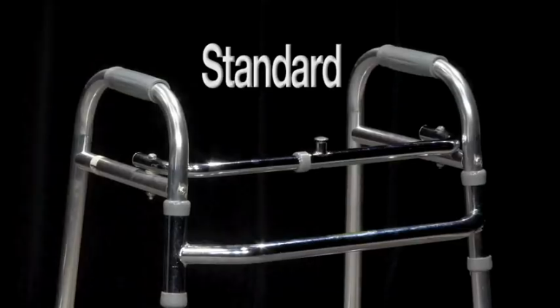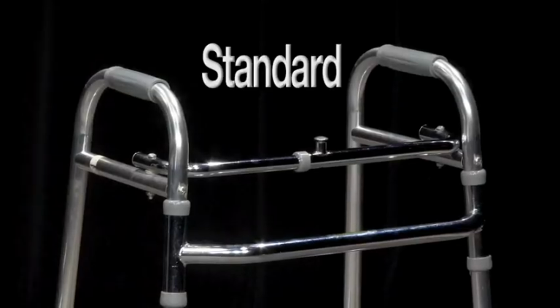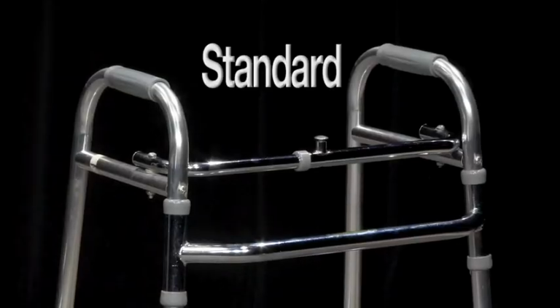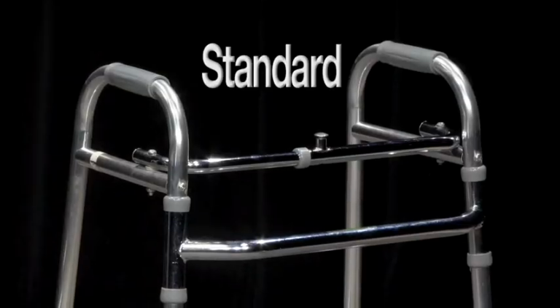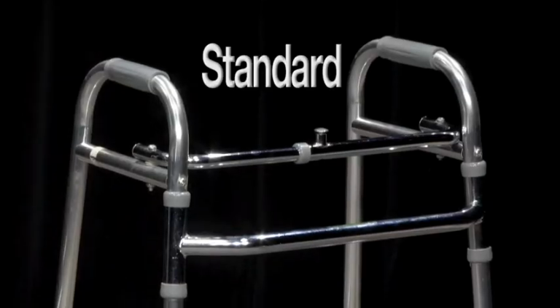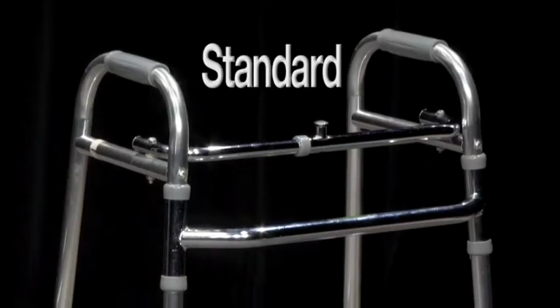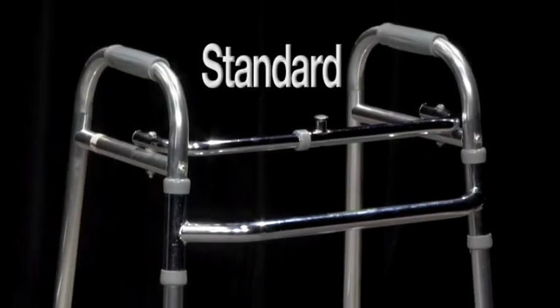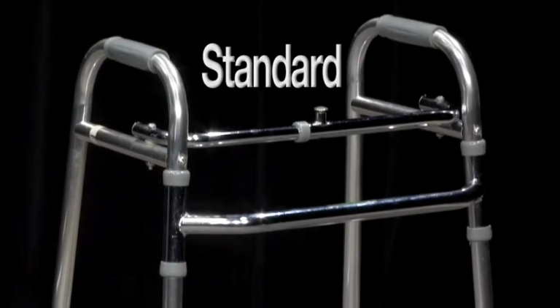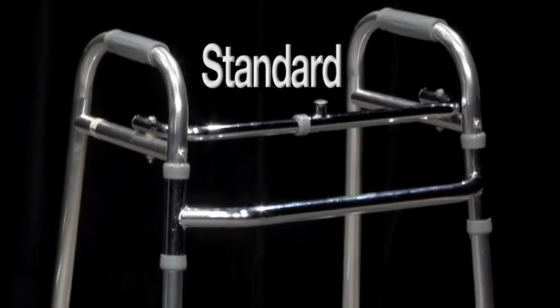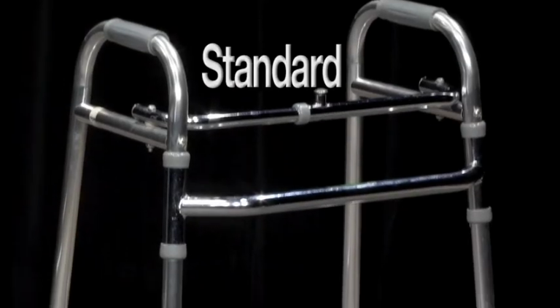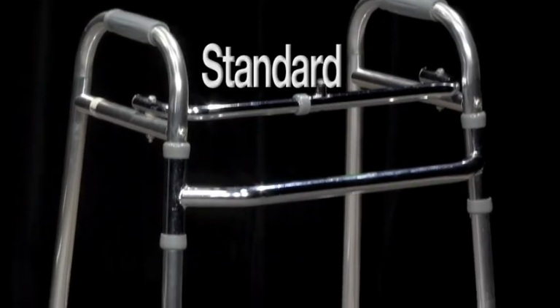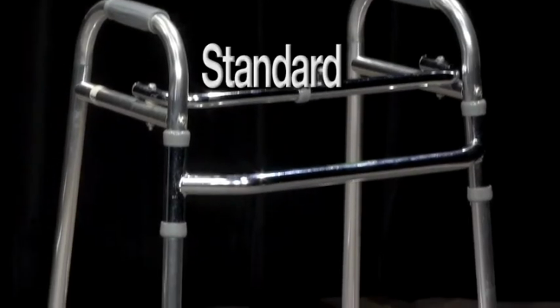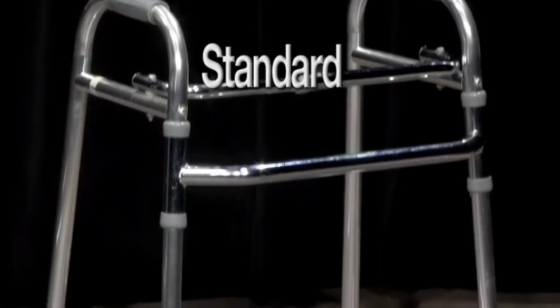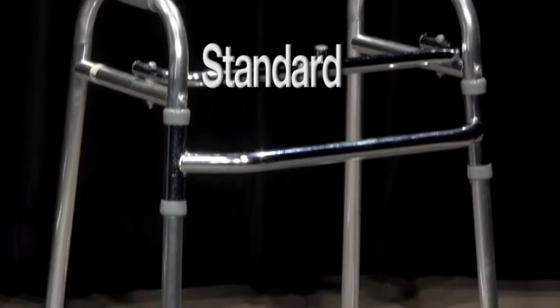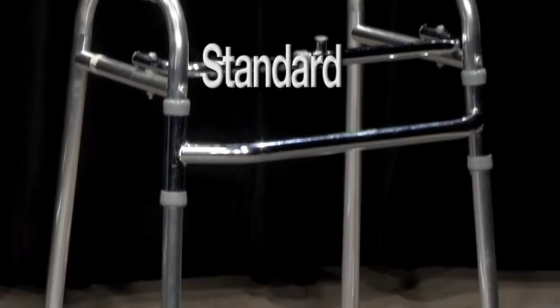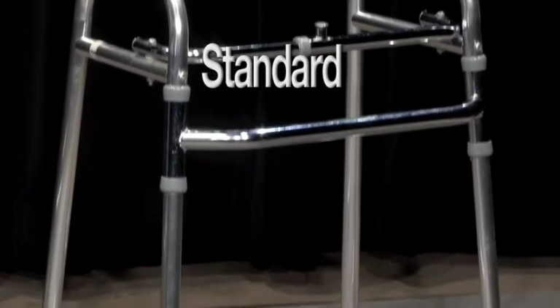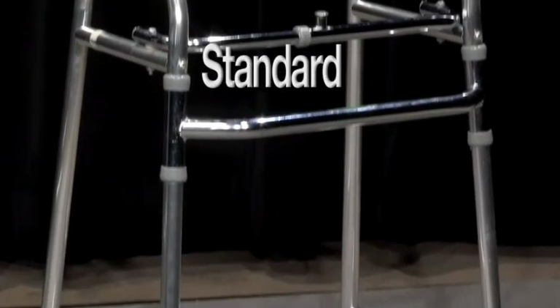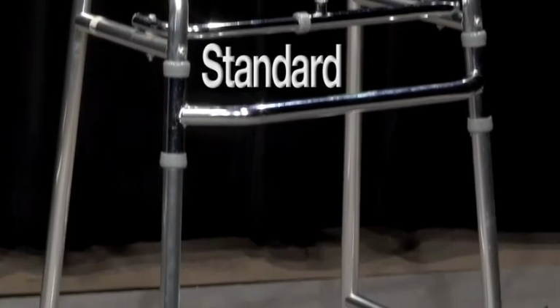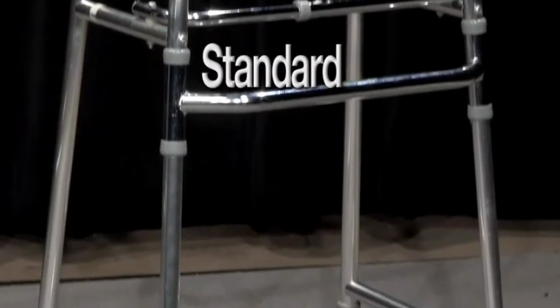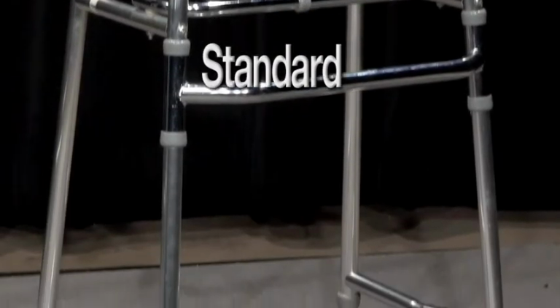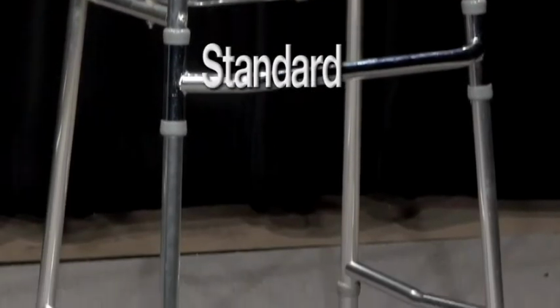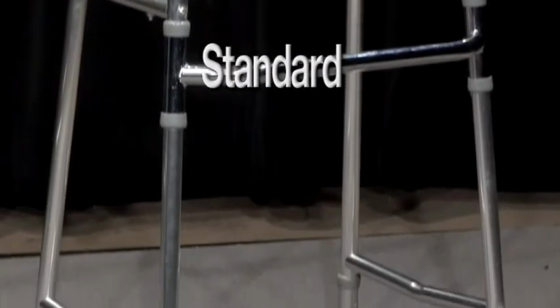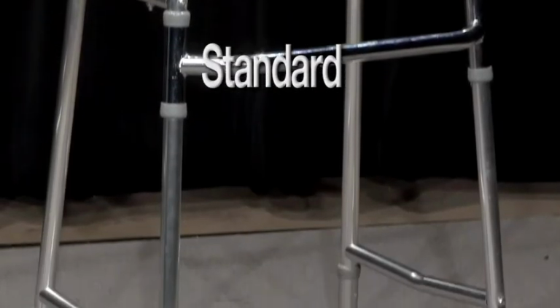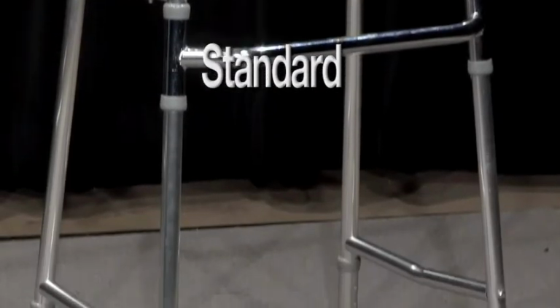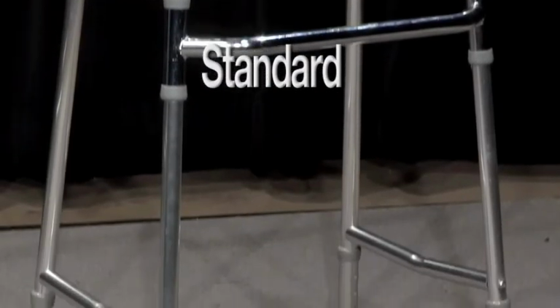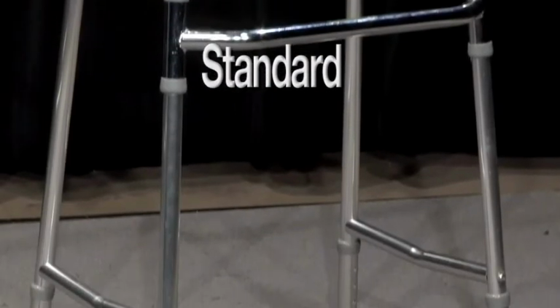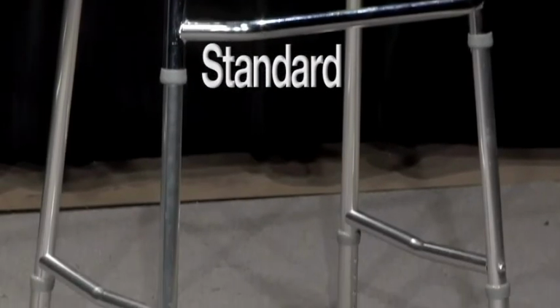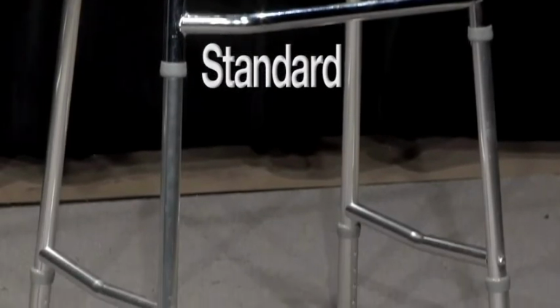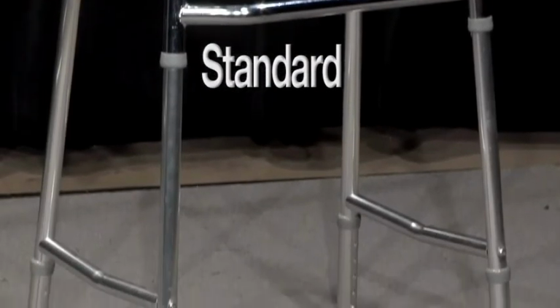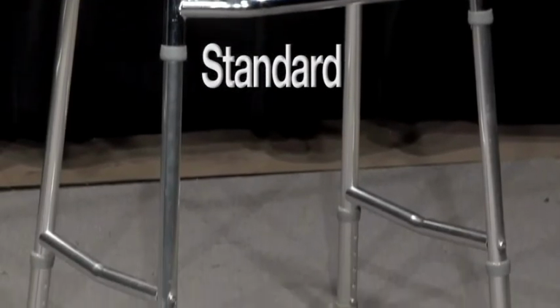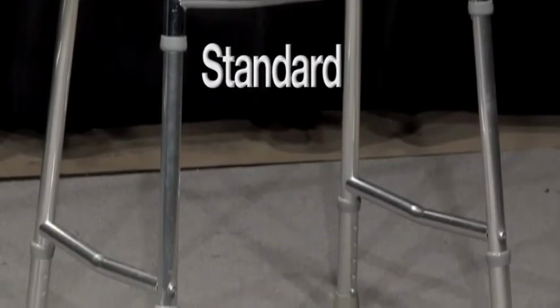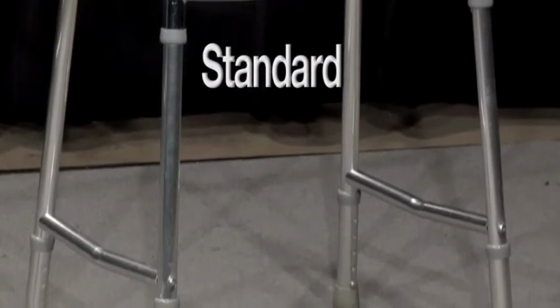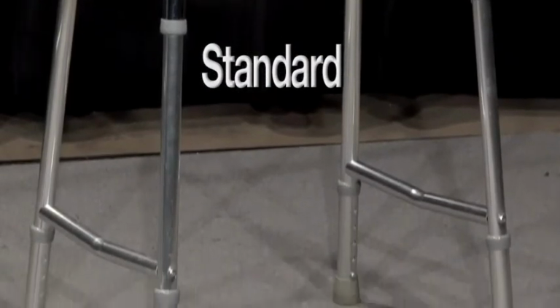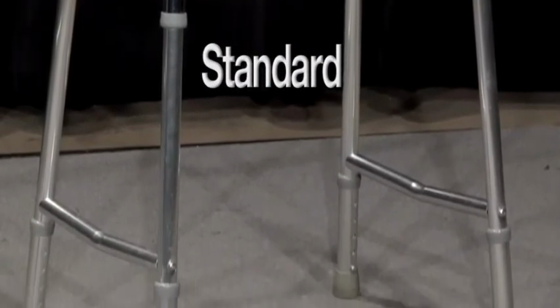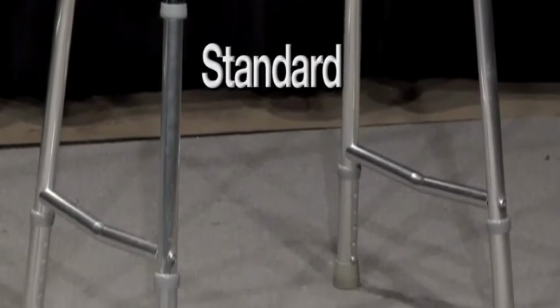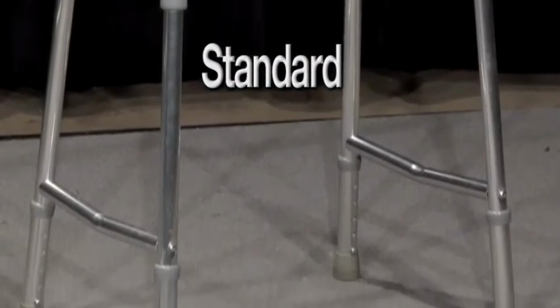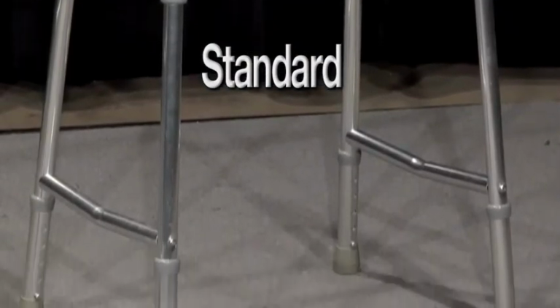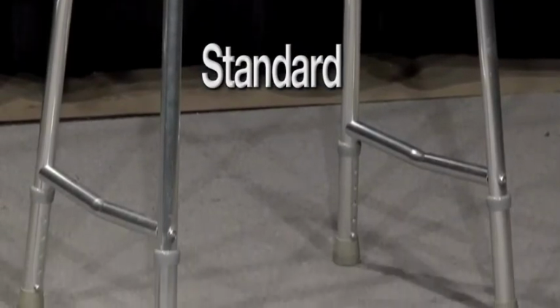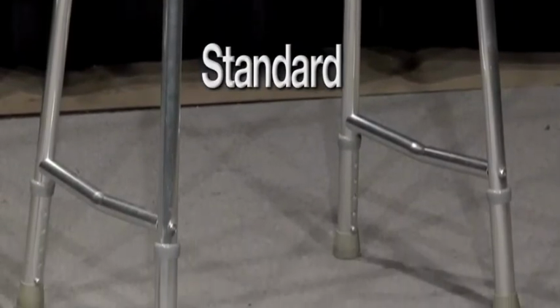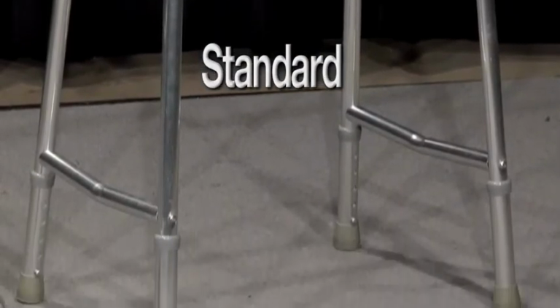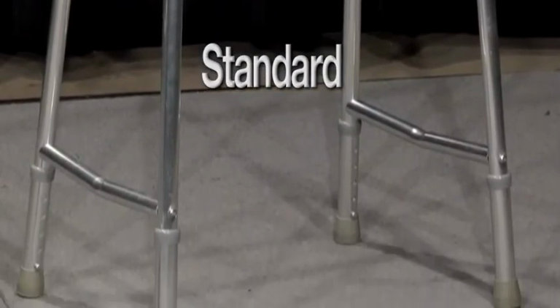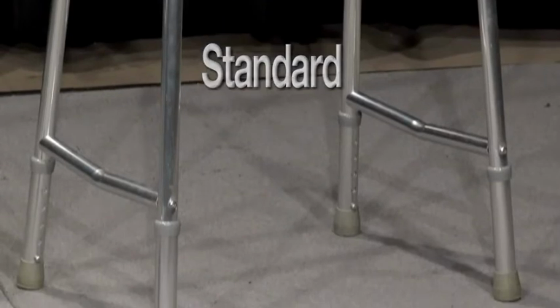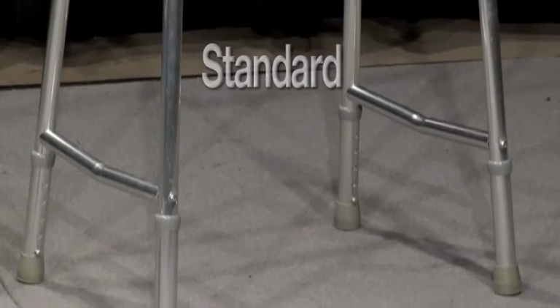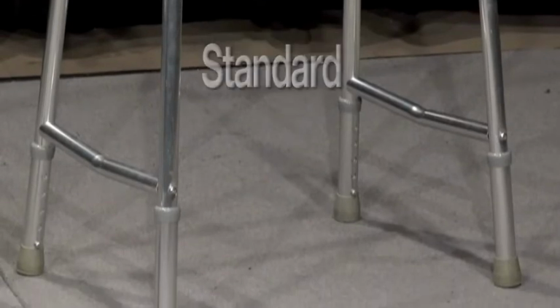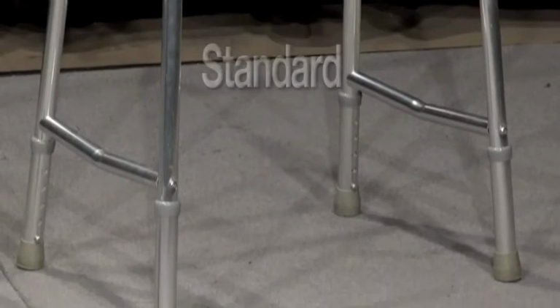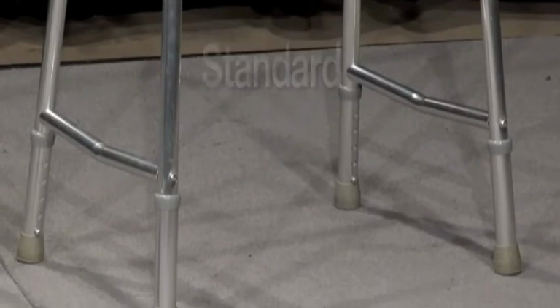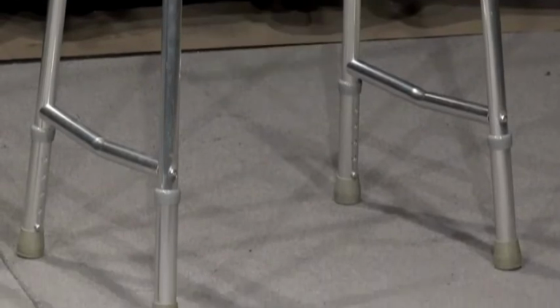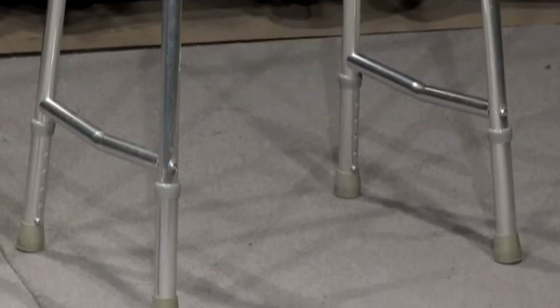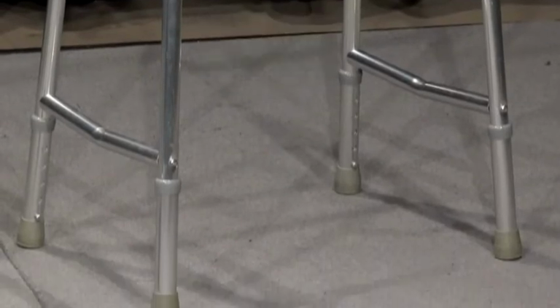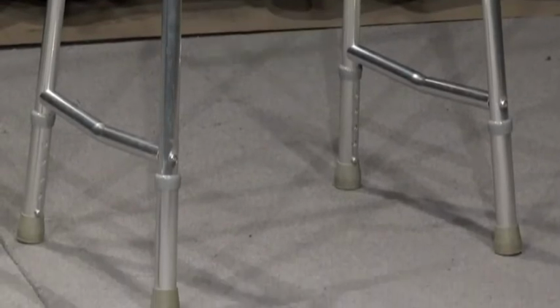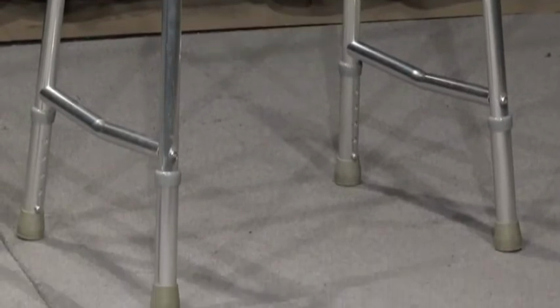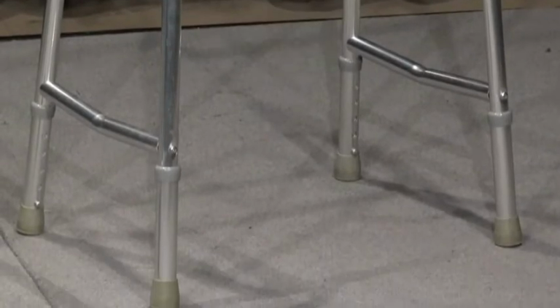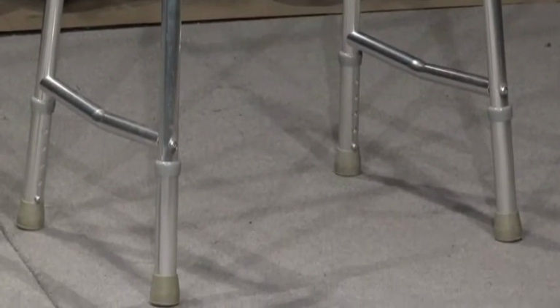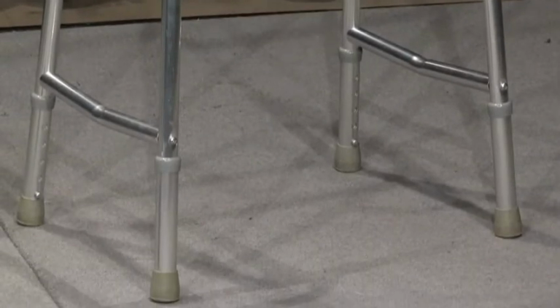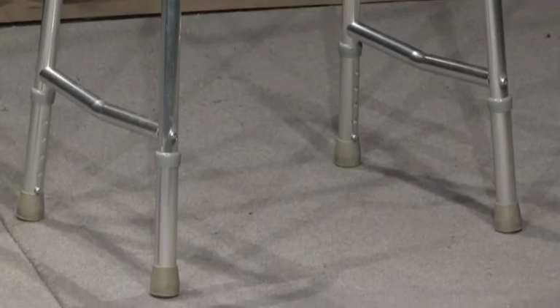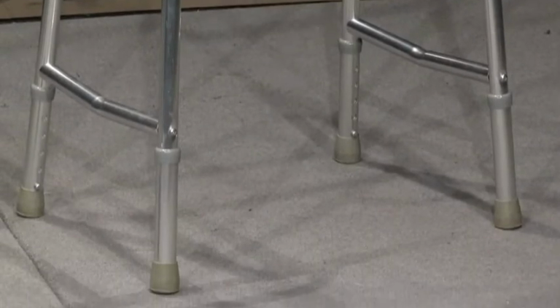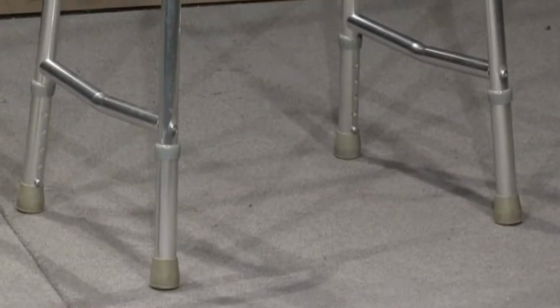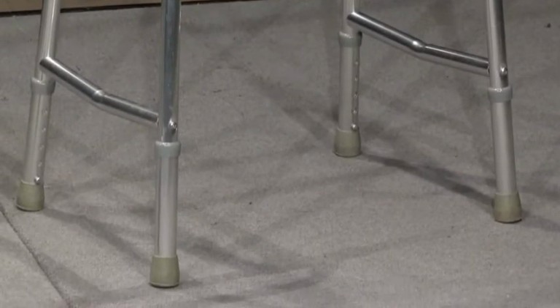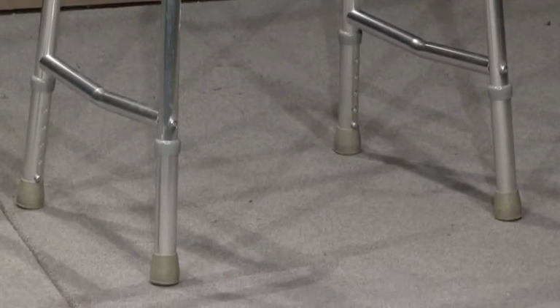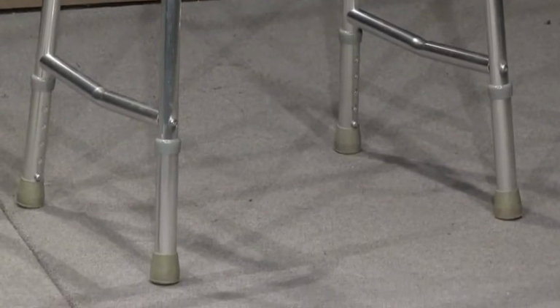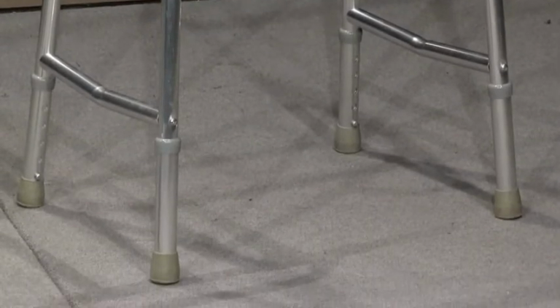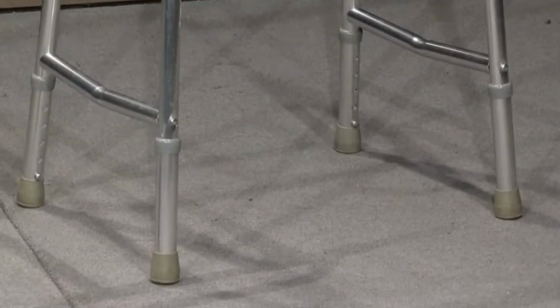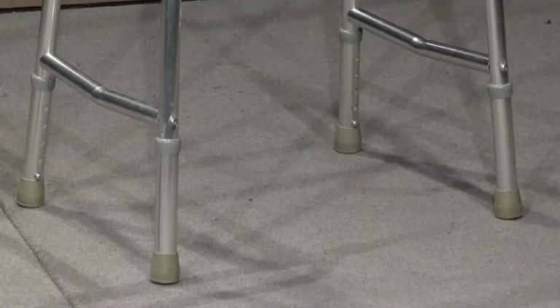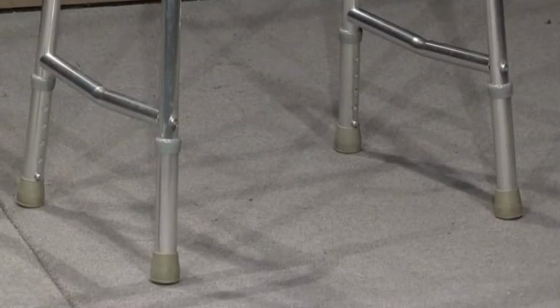The standard walker has four straight legs with no wheels. If you have problems with balance or stability, this walker may be right for you.